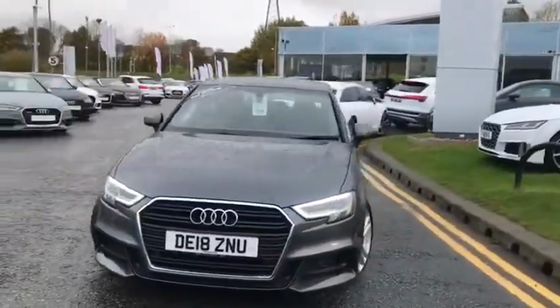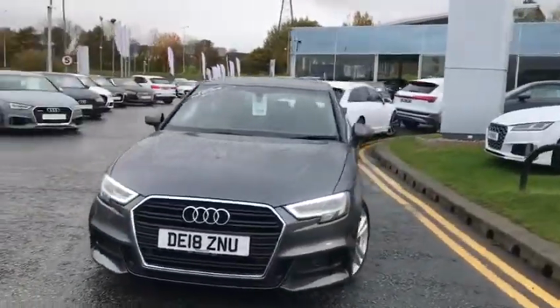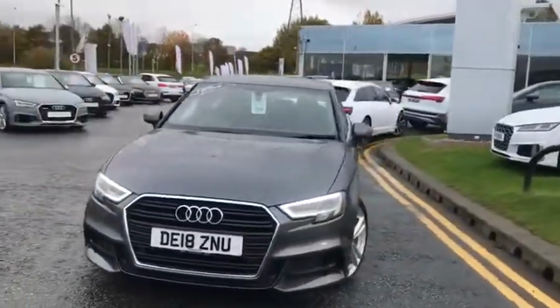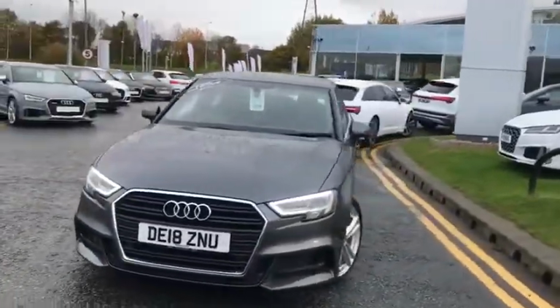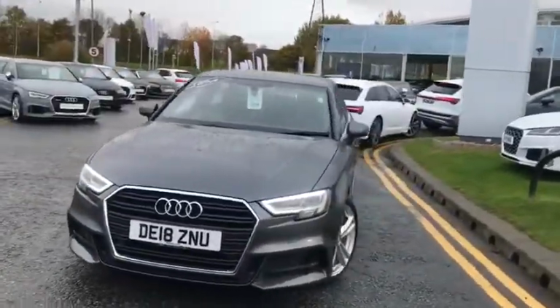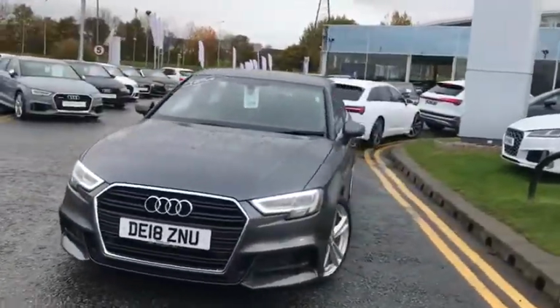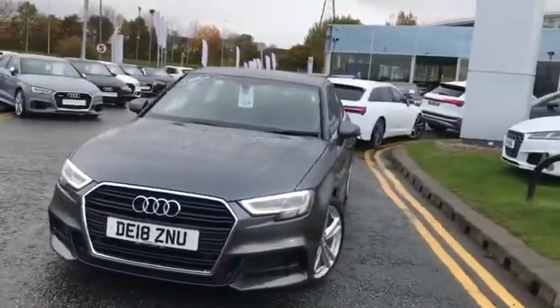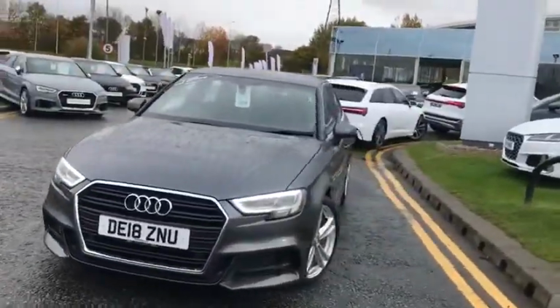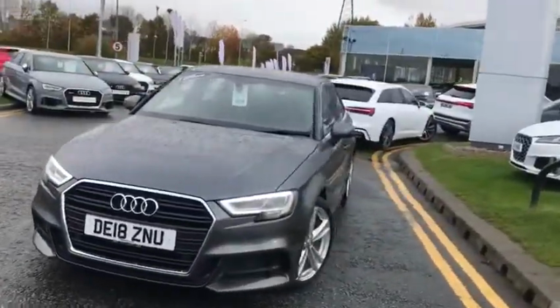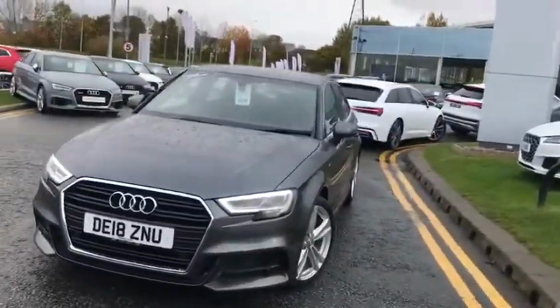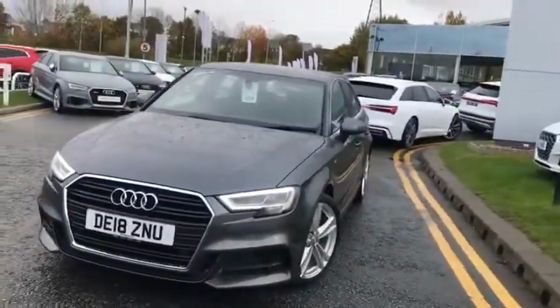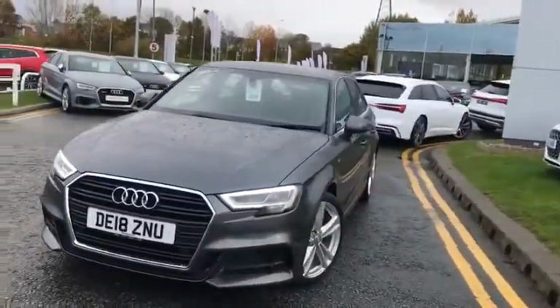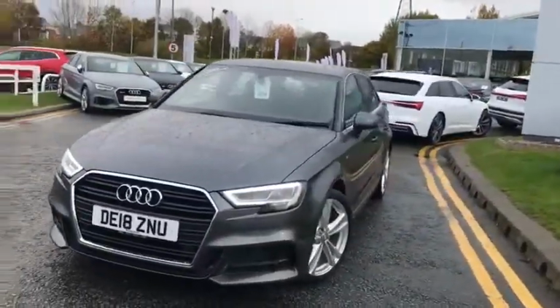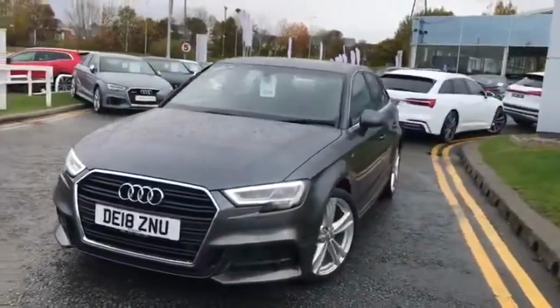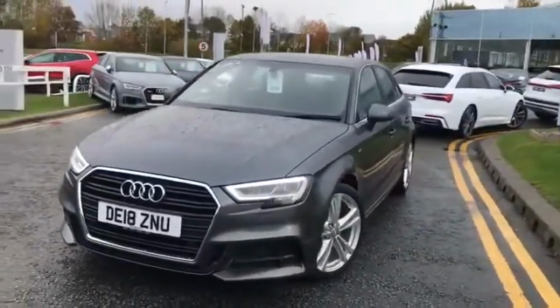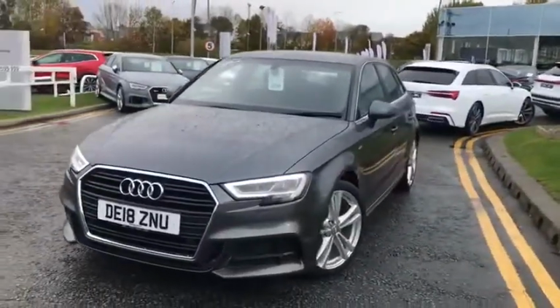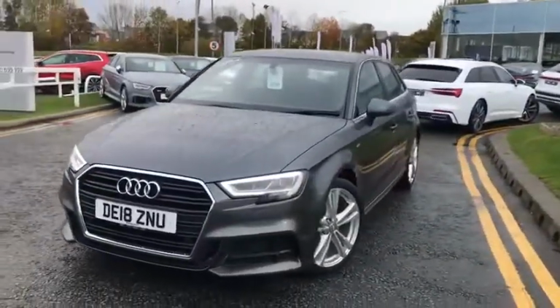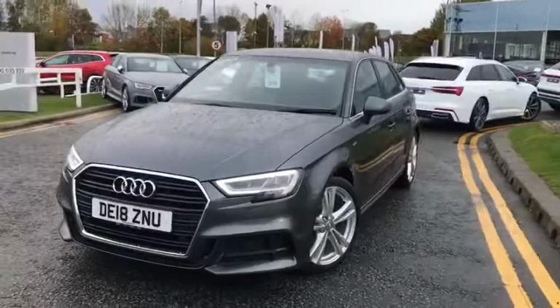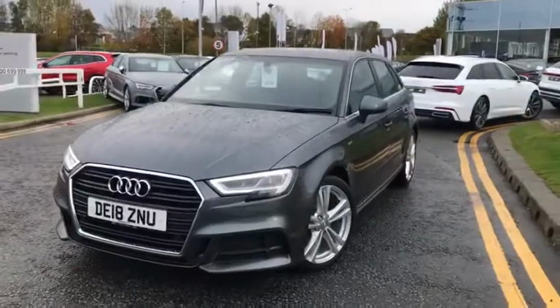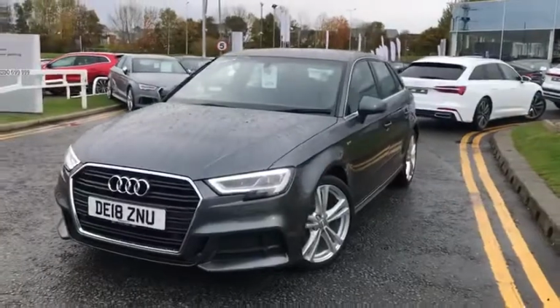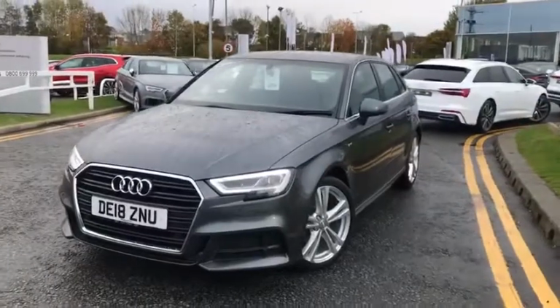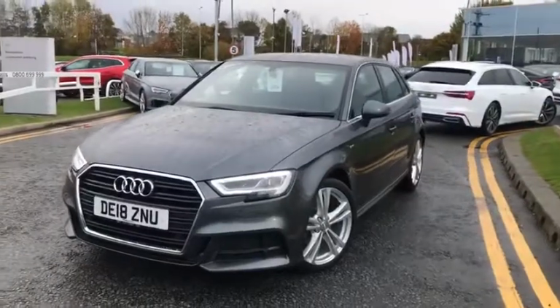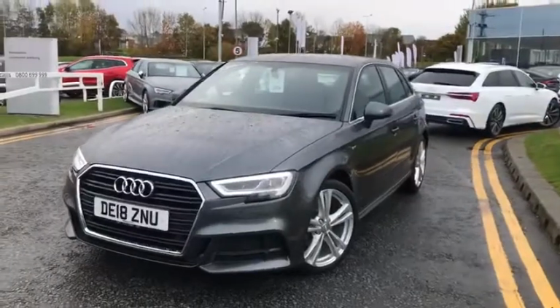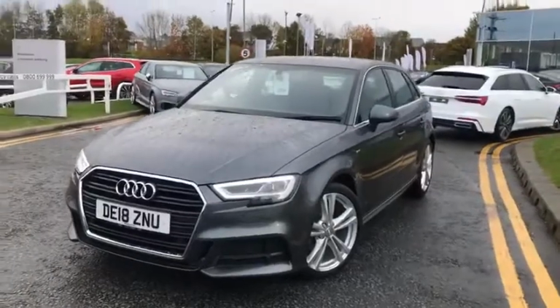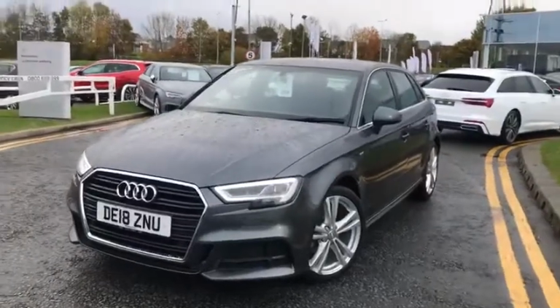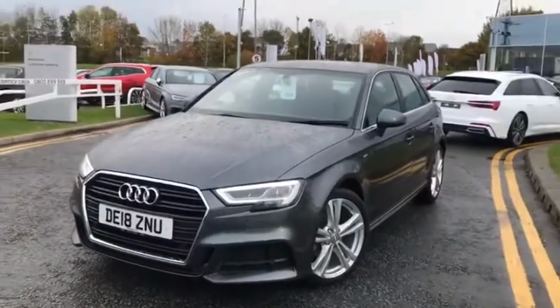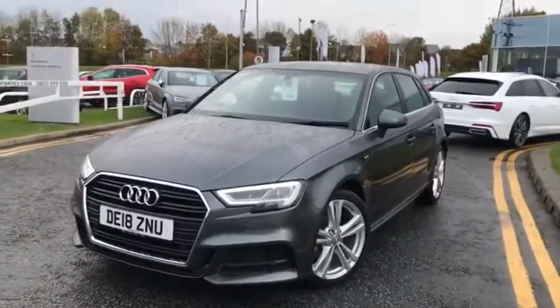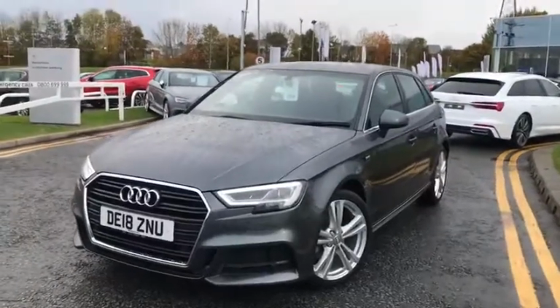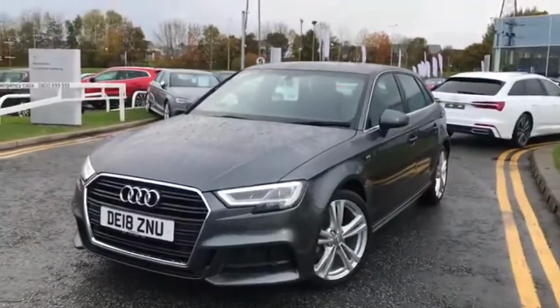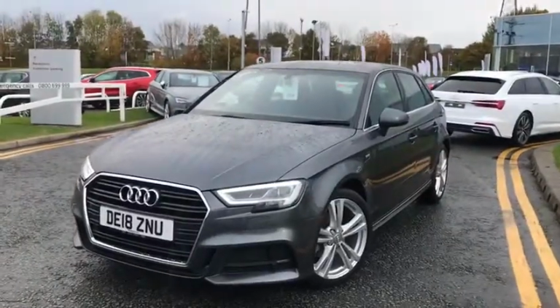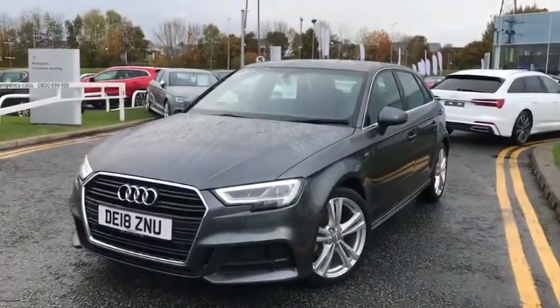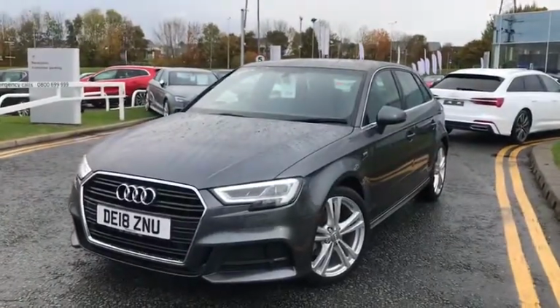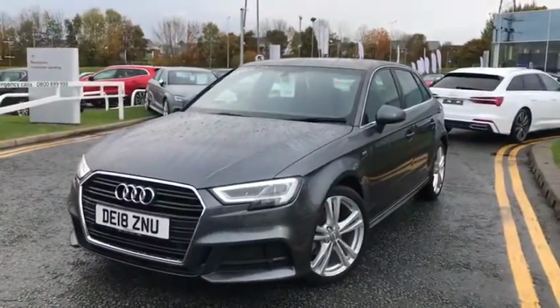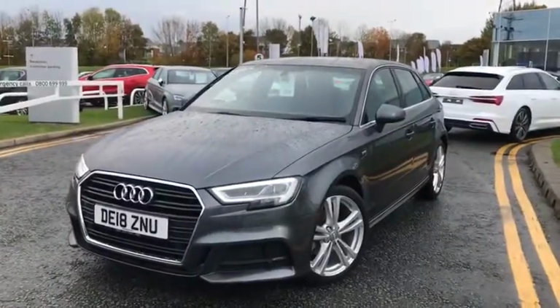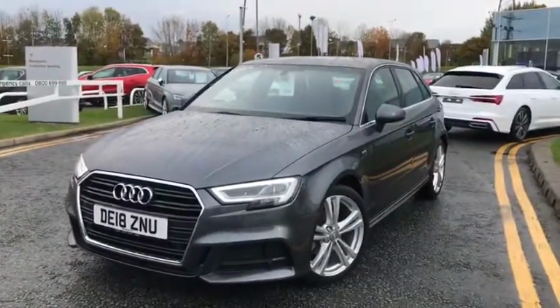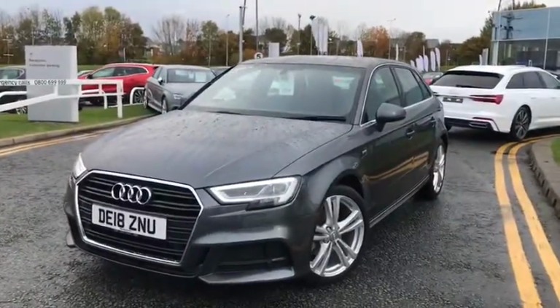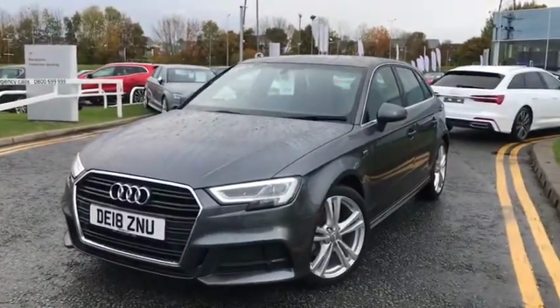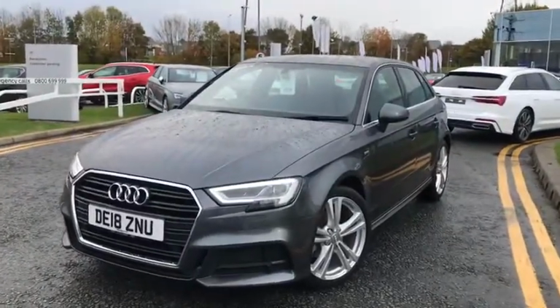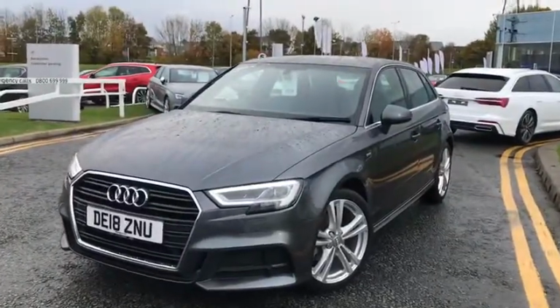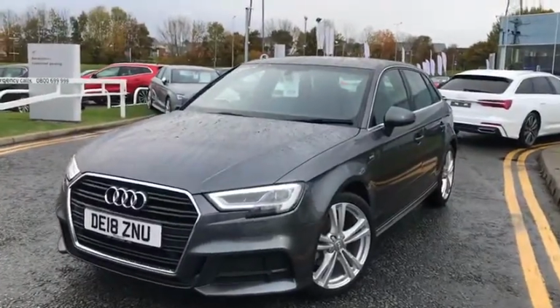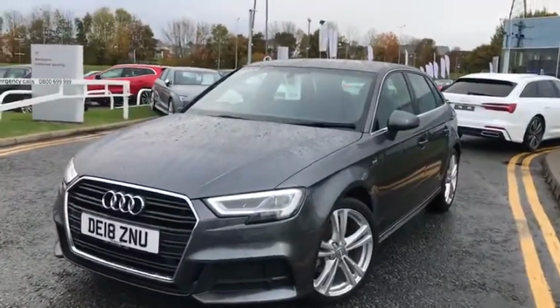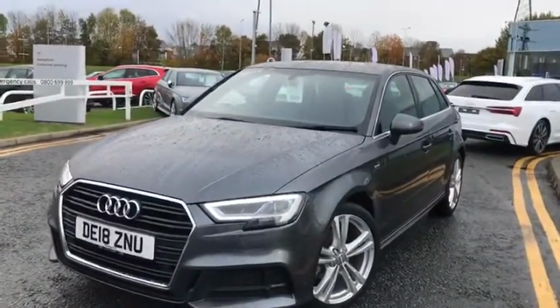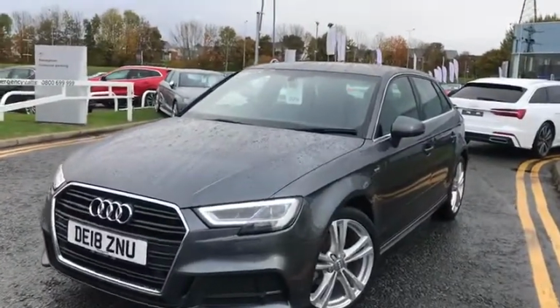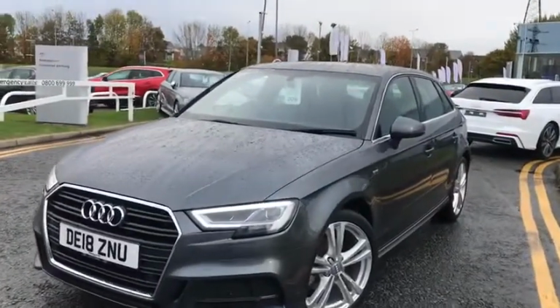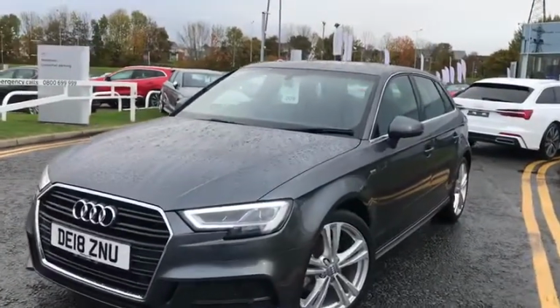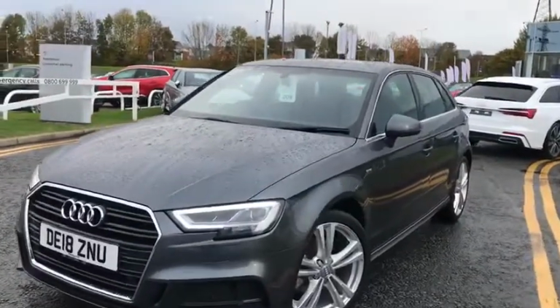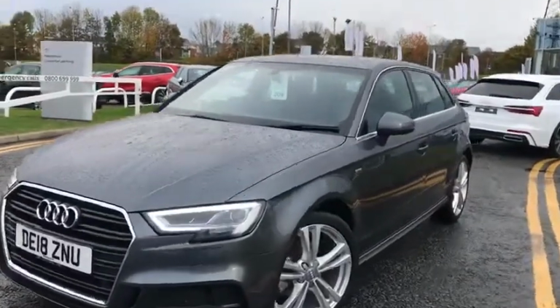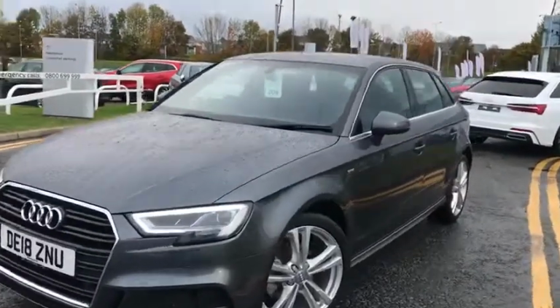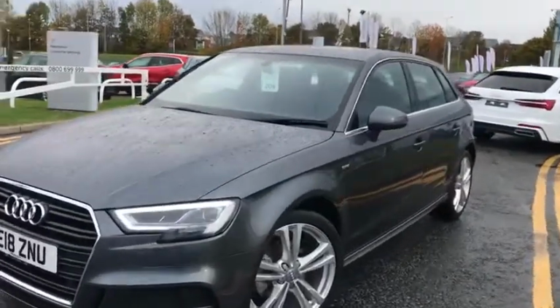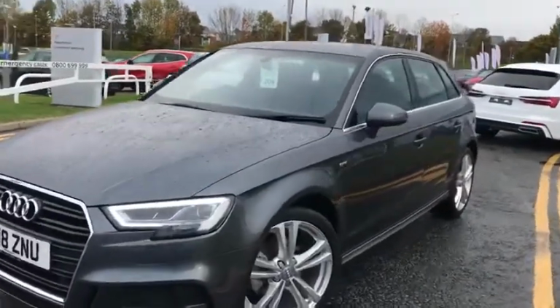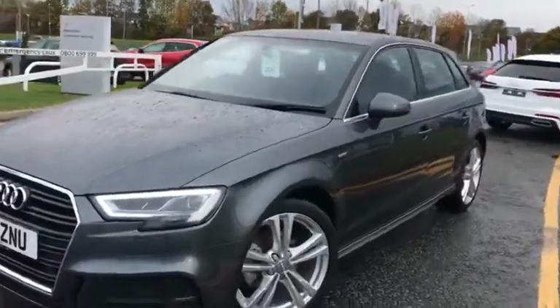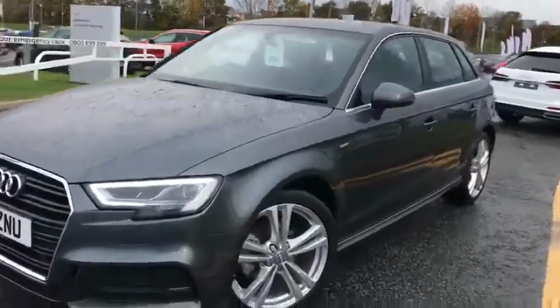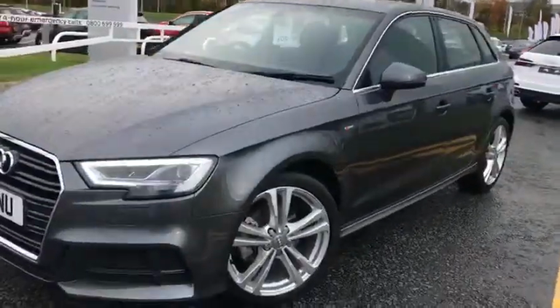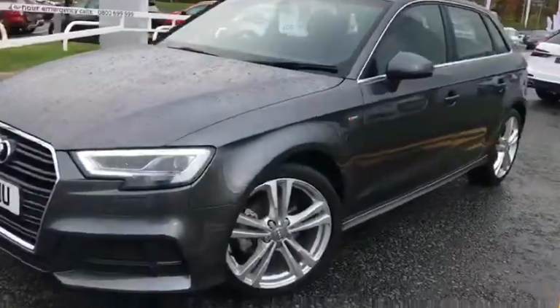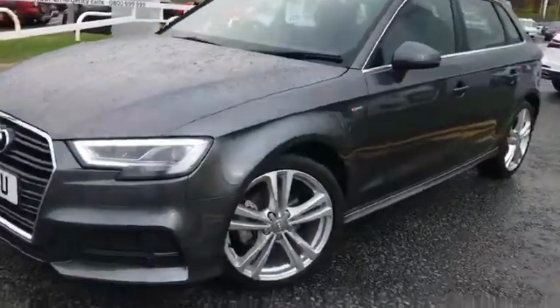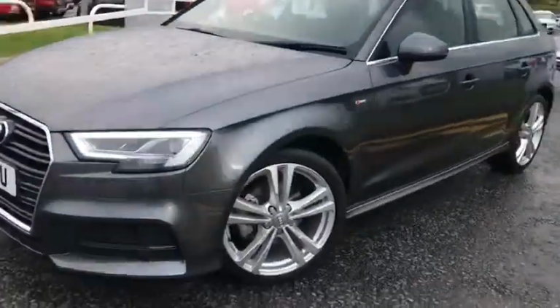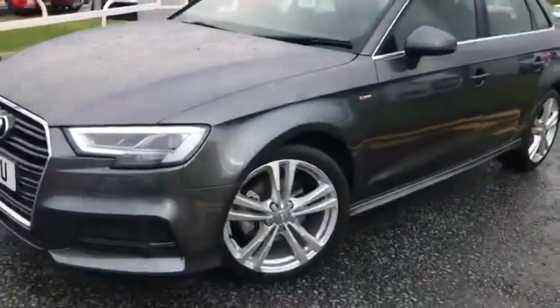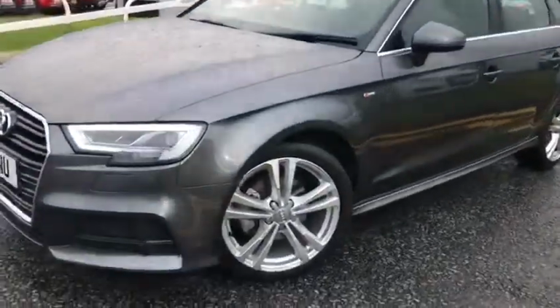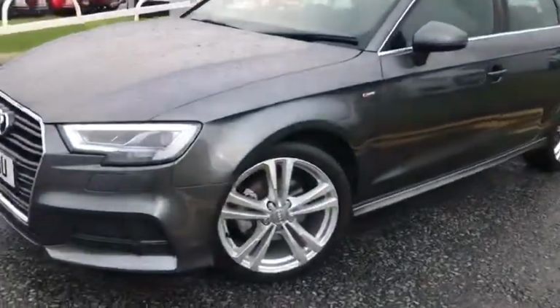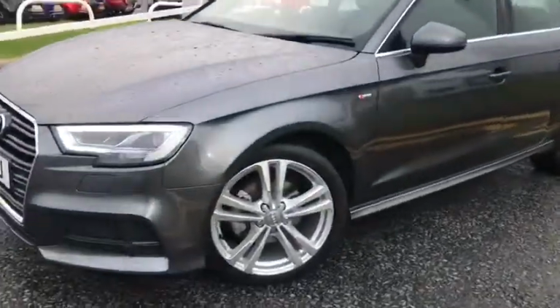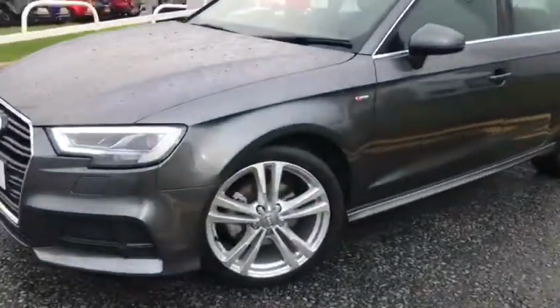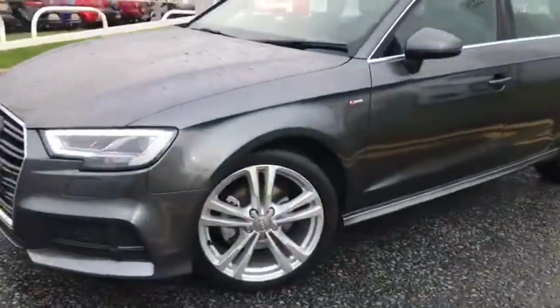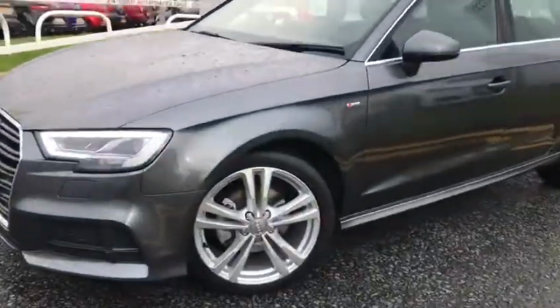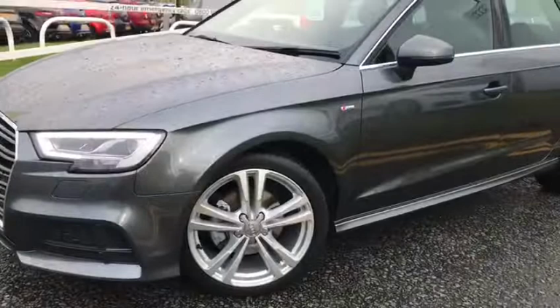Finished in a Daytona grey. The car's got front and rear parking sensors and it's finished with the 18 inch alloy wheels.